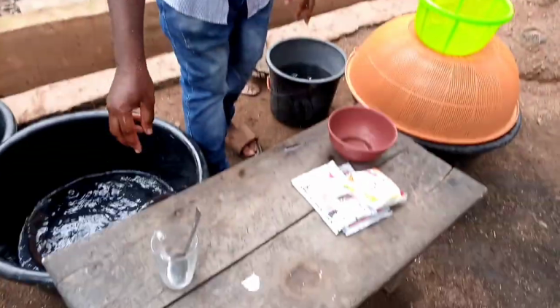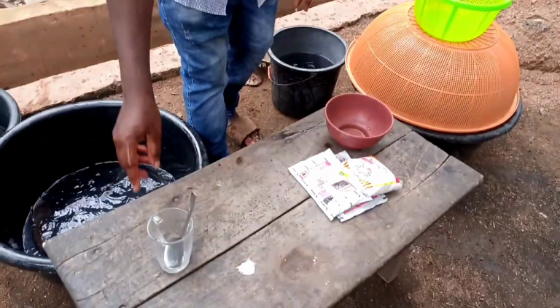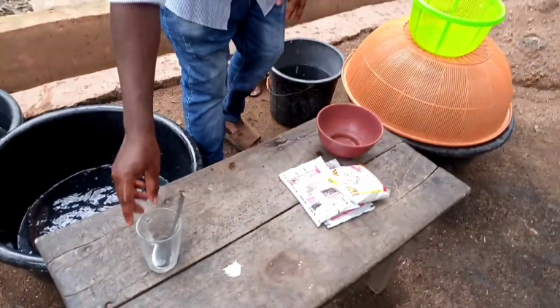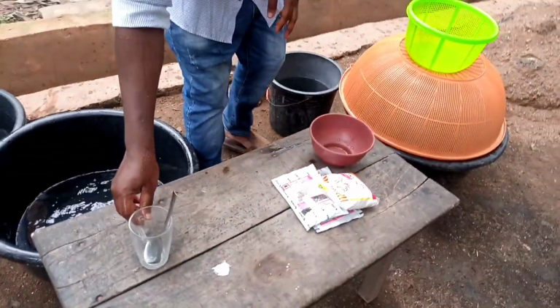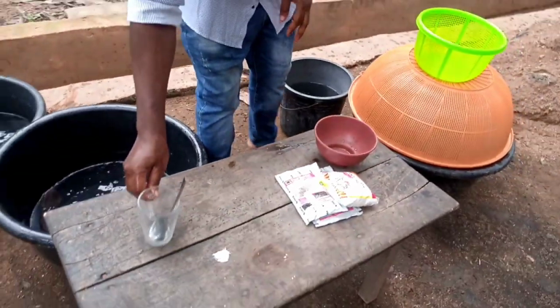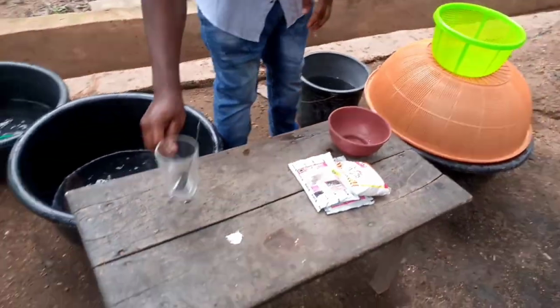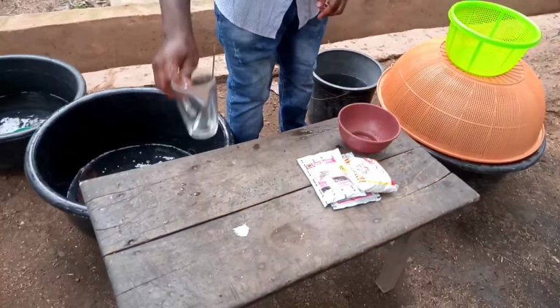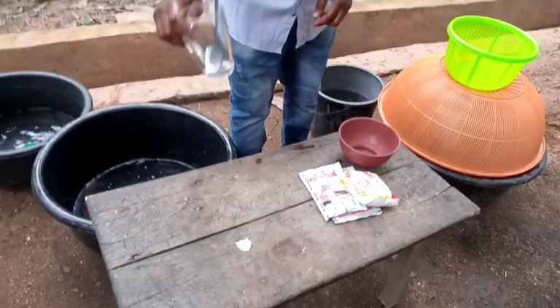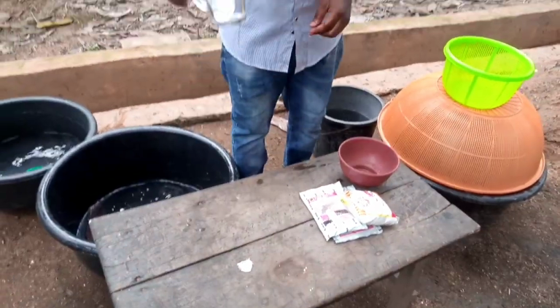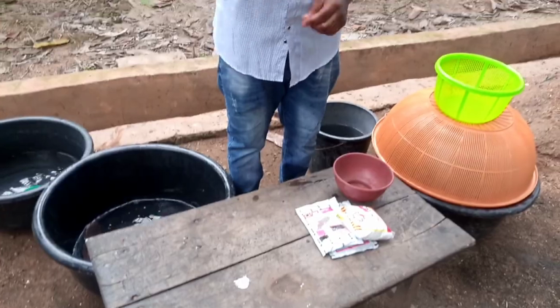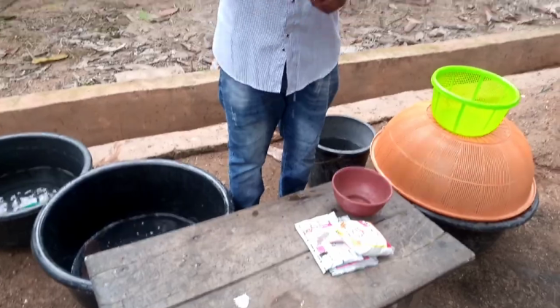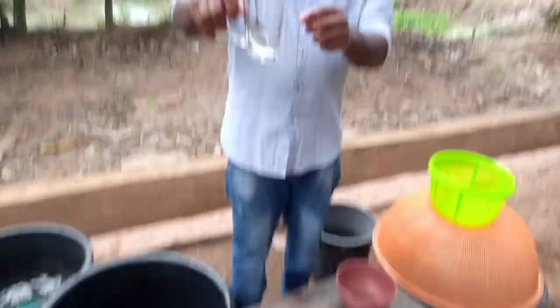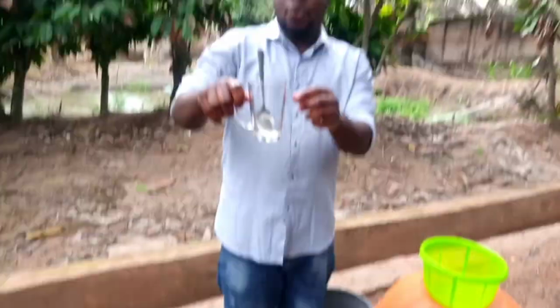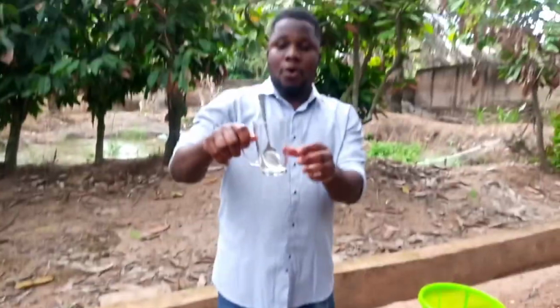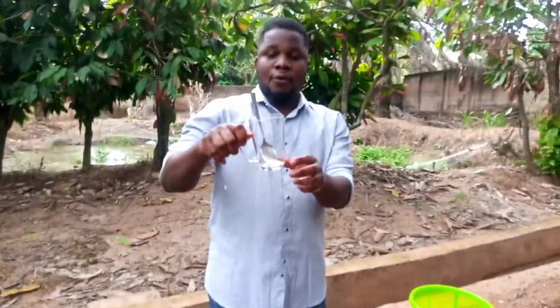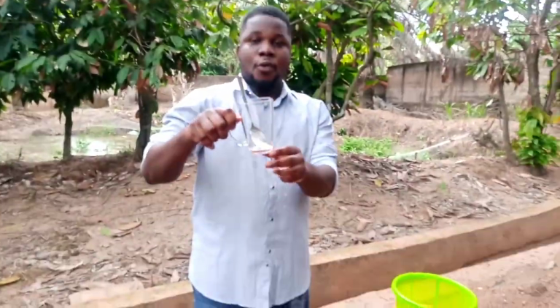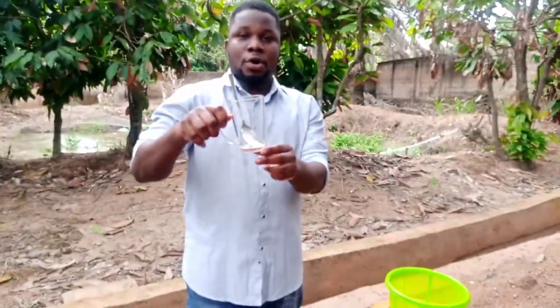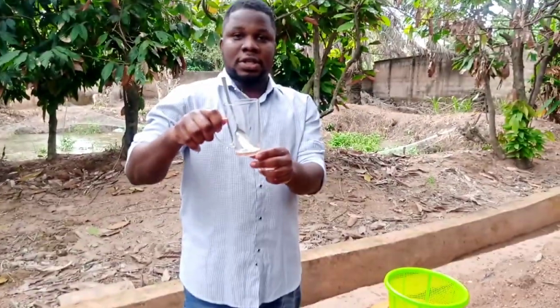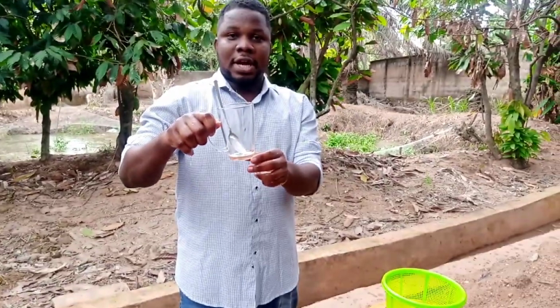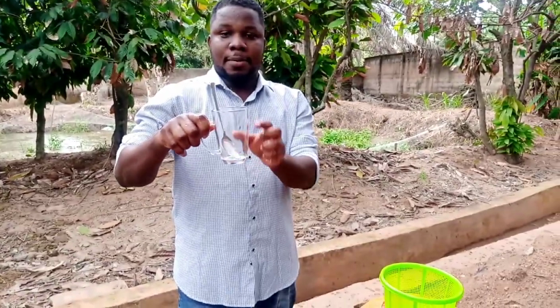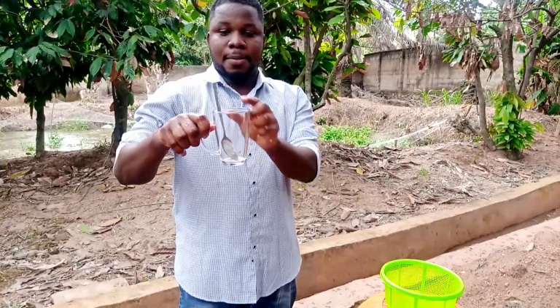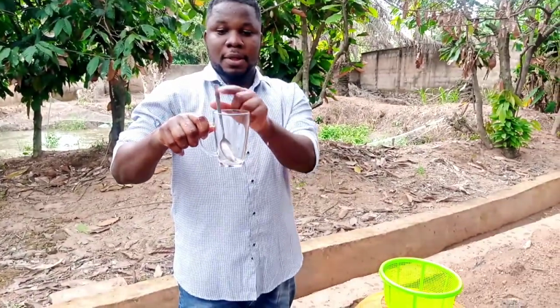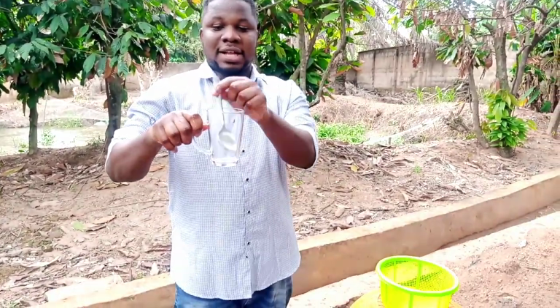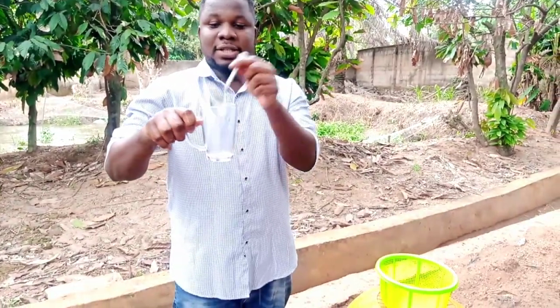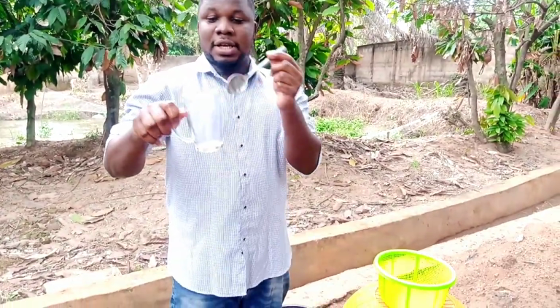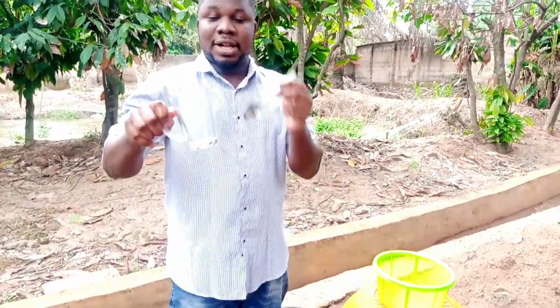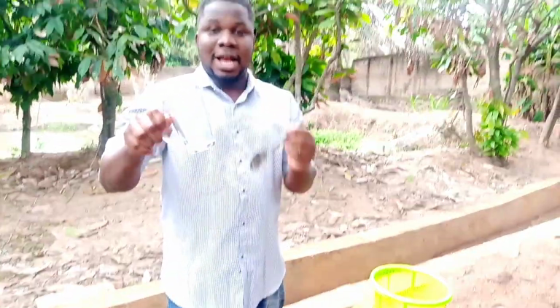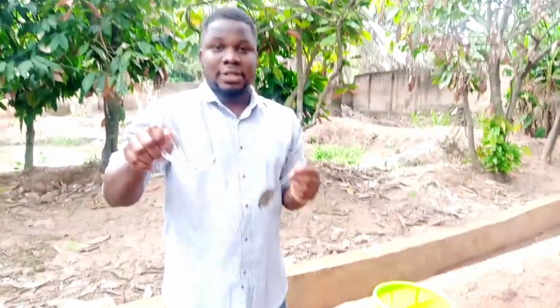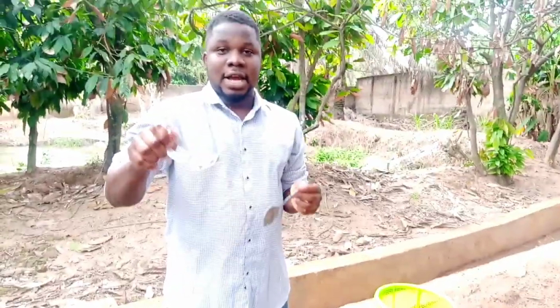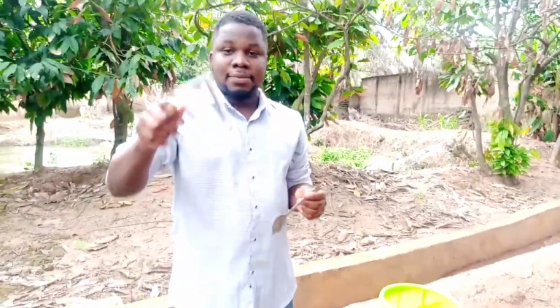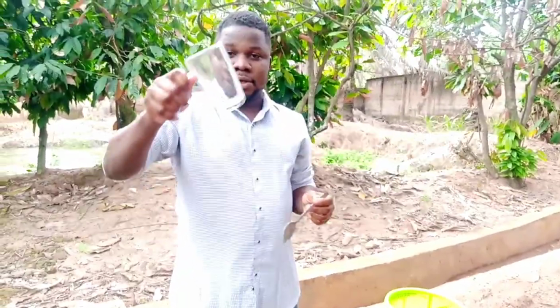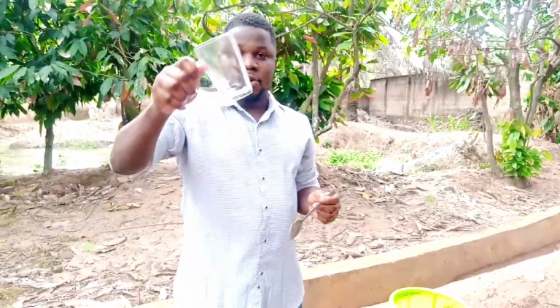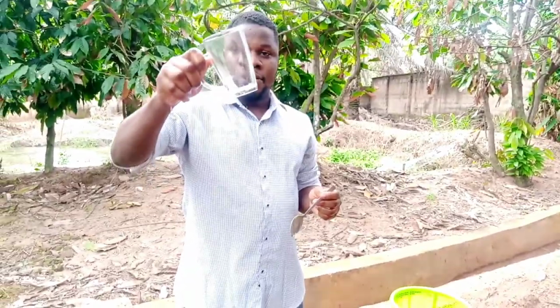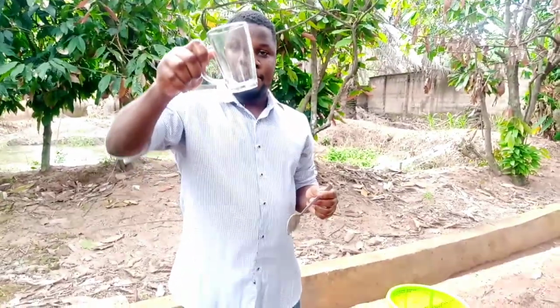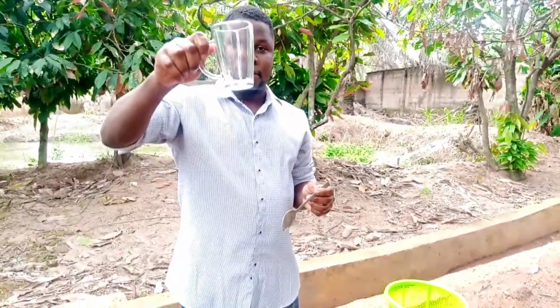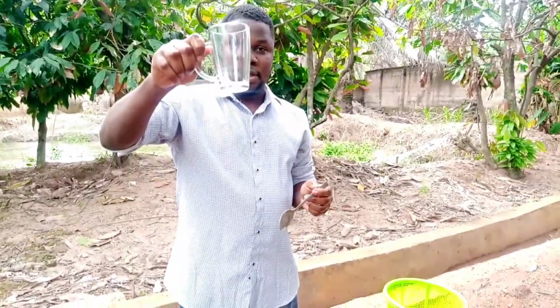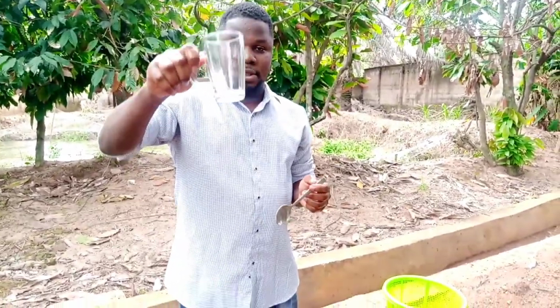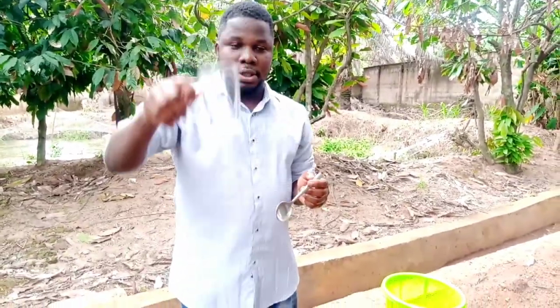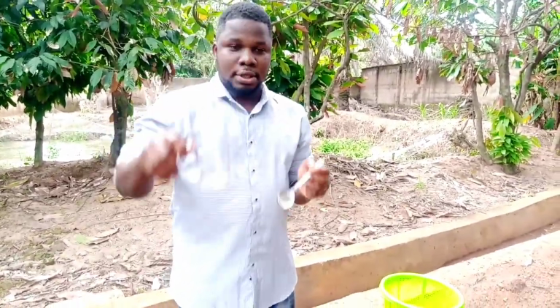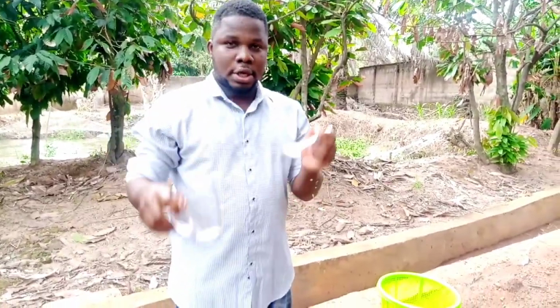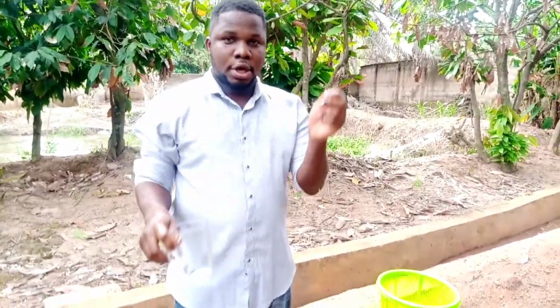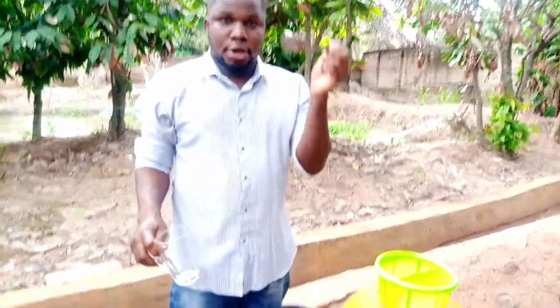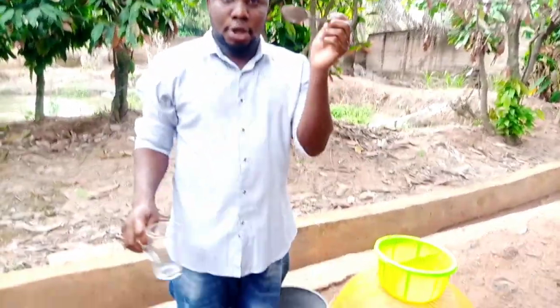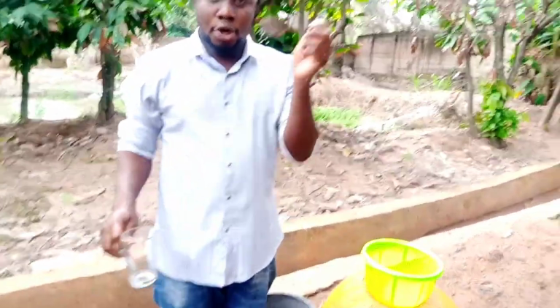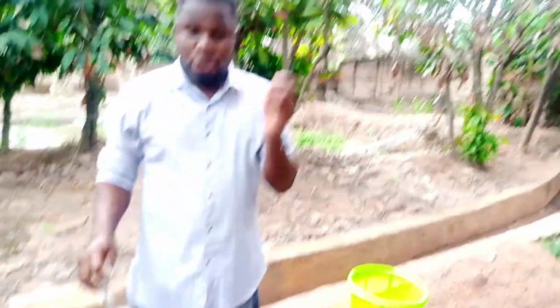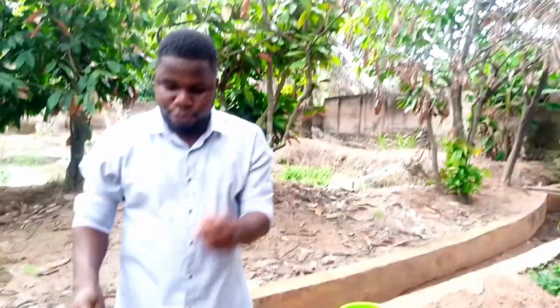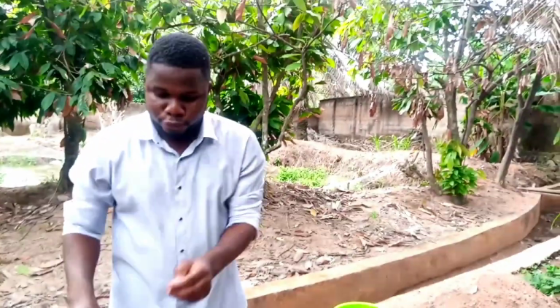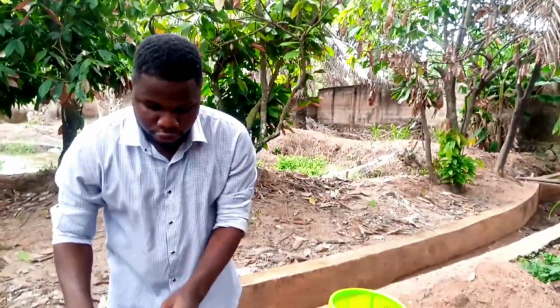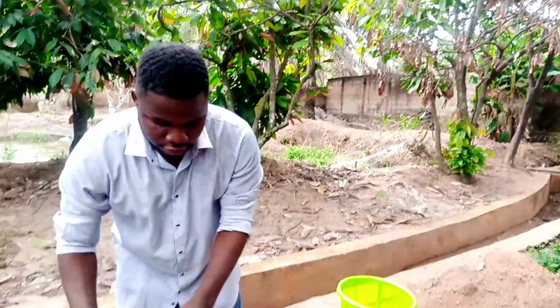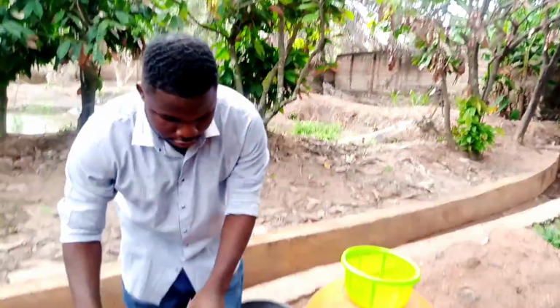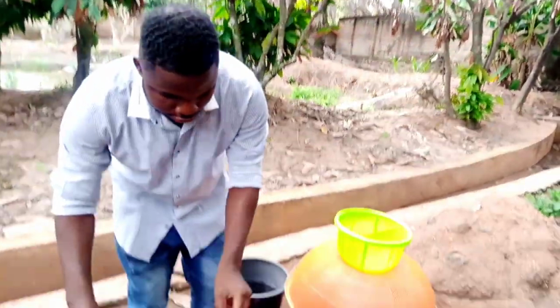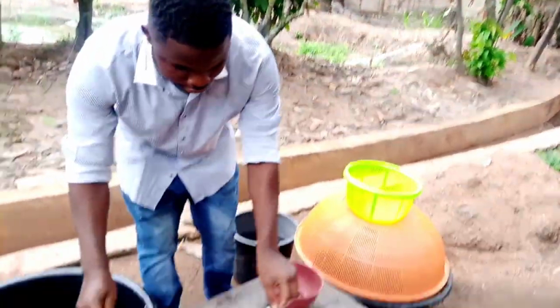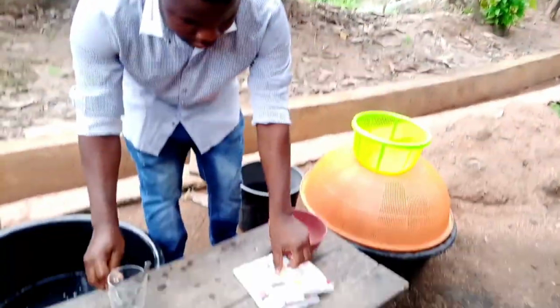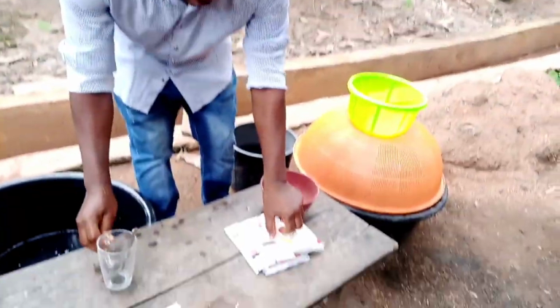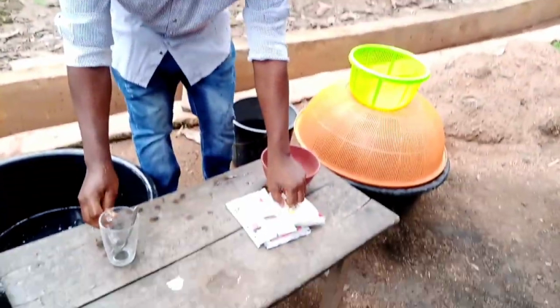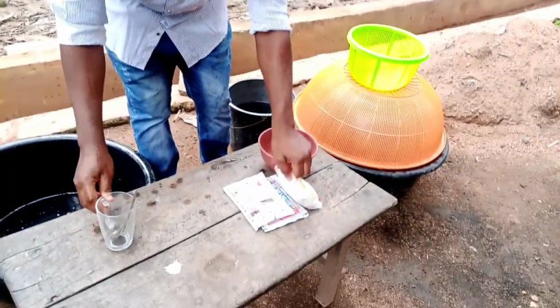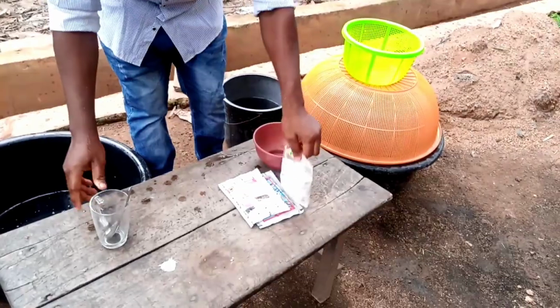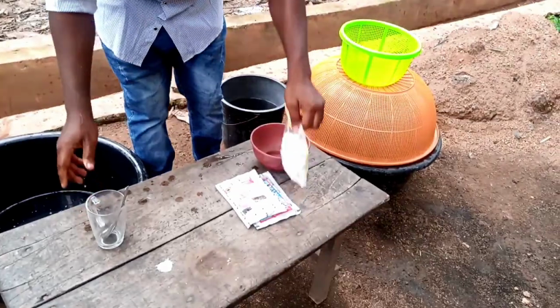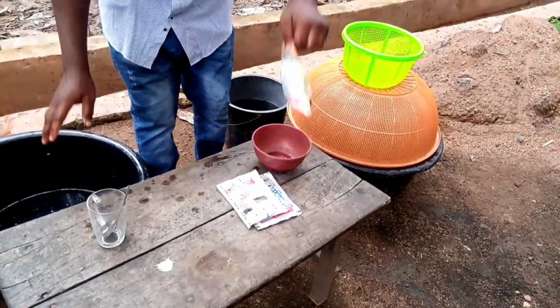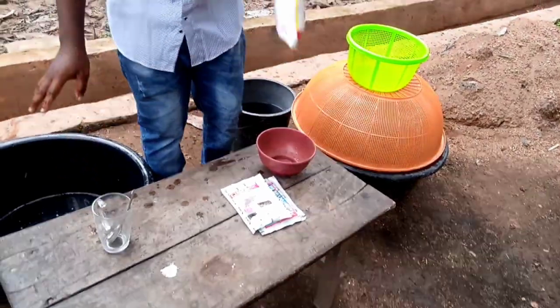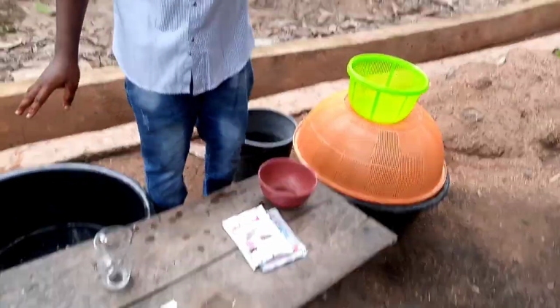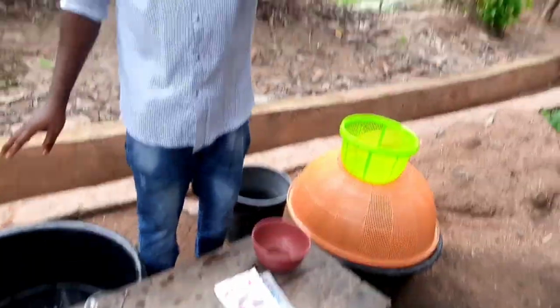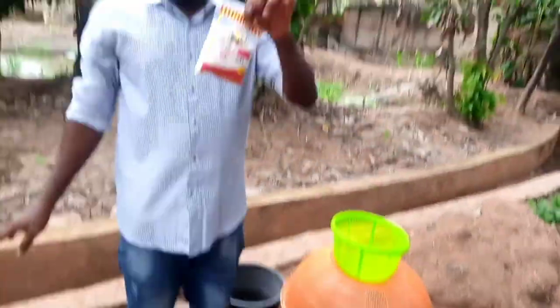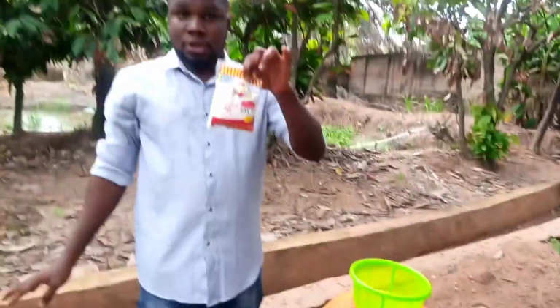Number one, you need a glass of water — that is a glass, empty cup — you need your spoon, and then you need your salt.